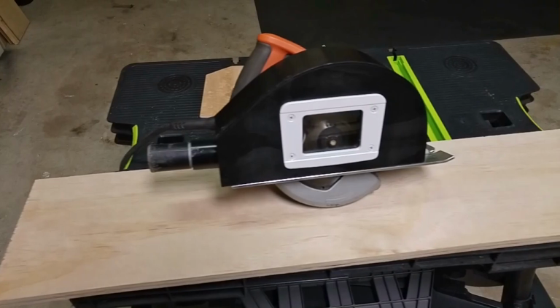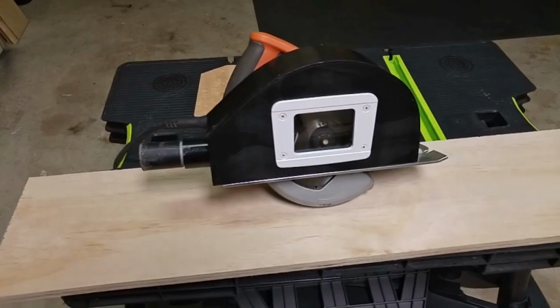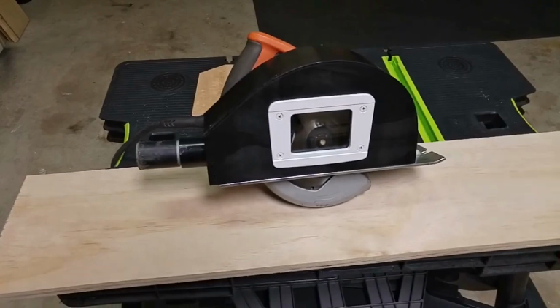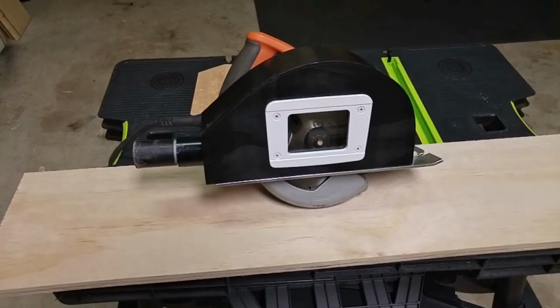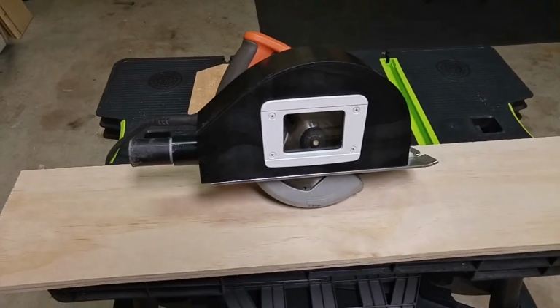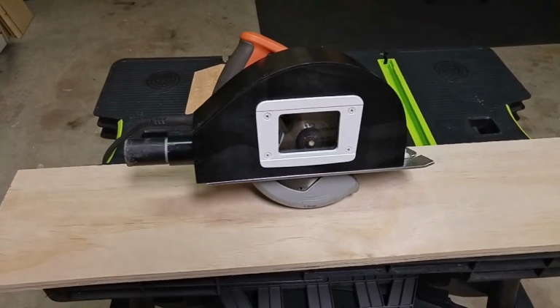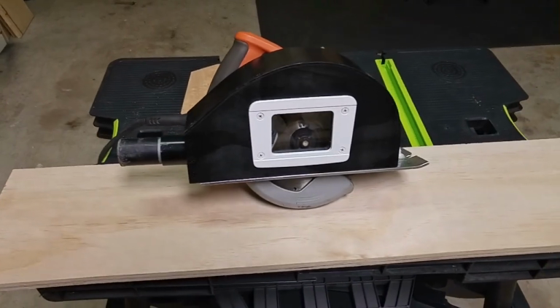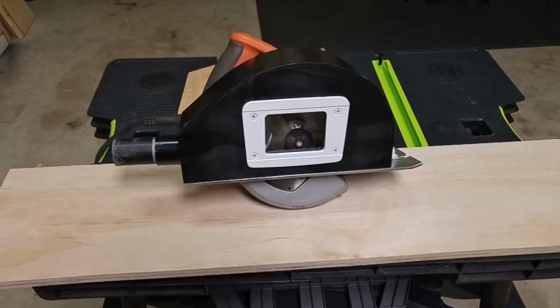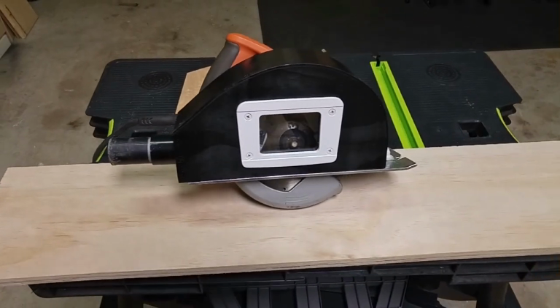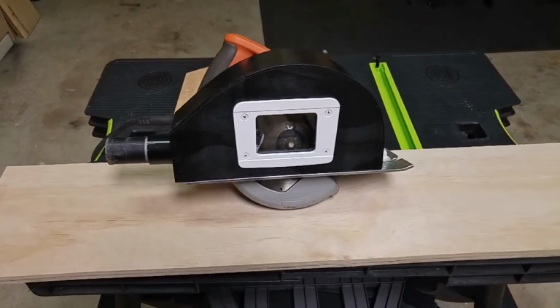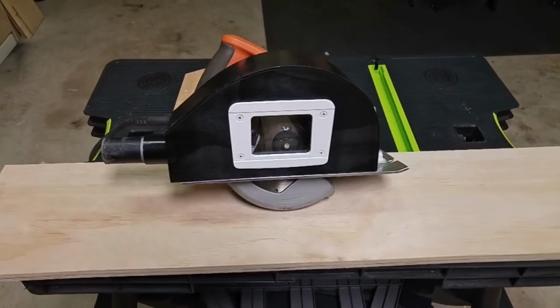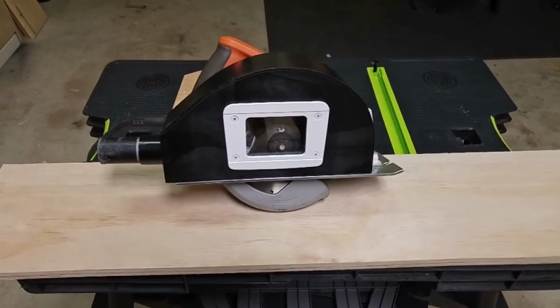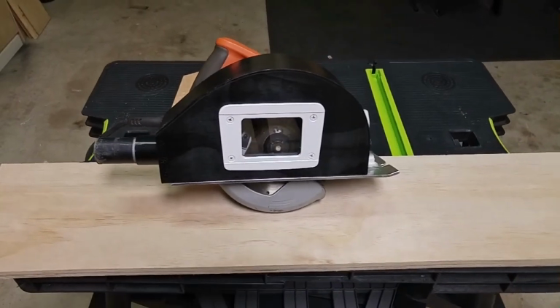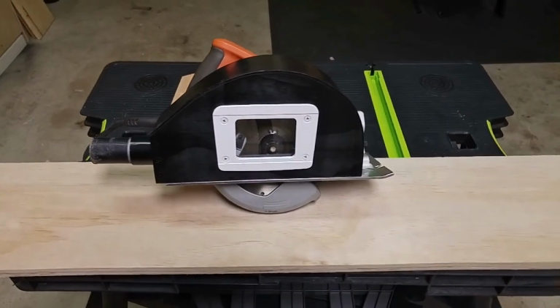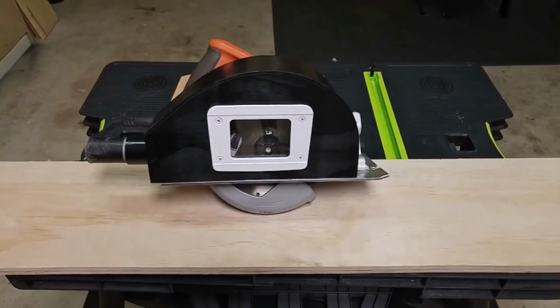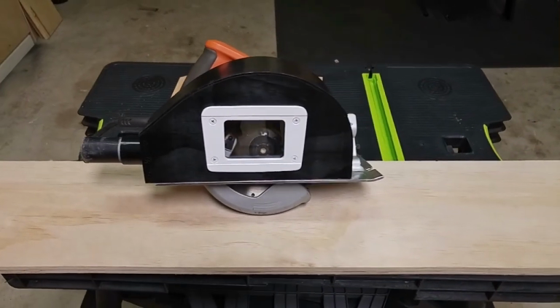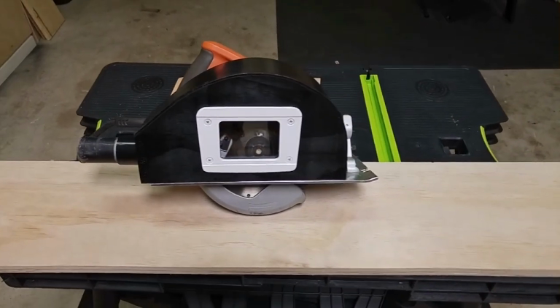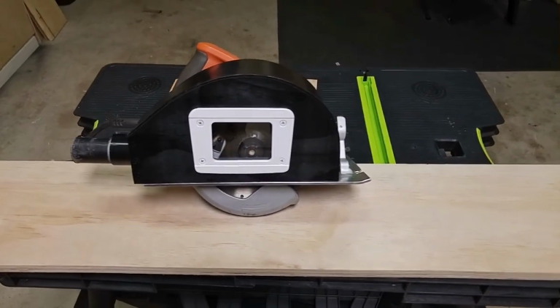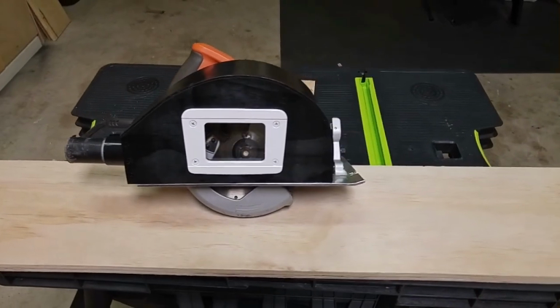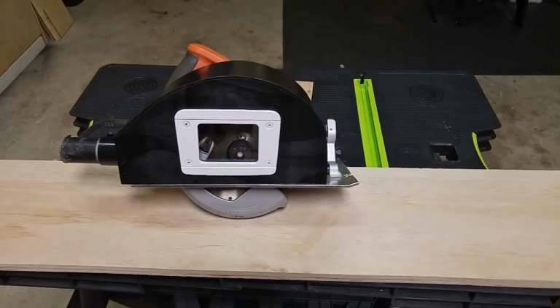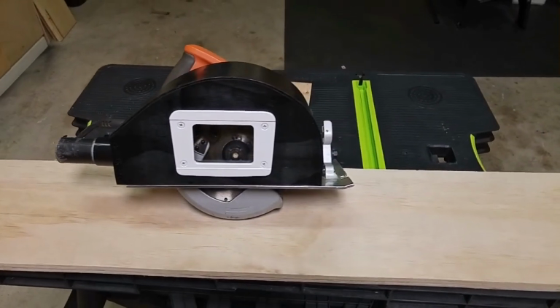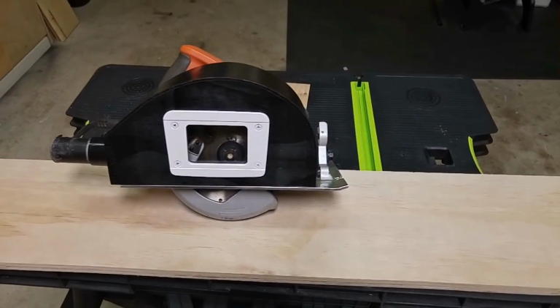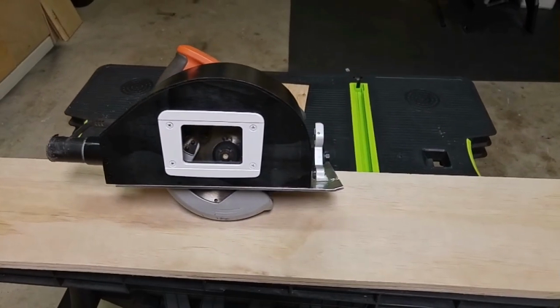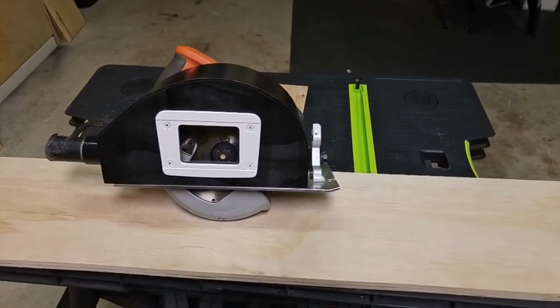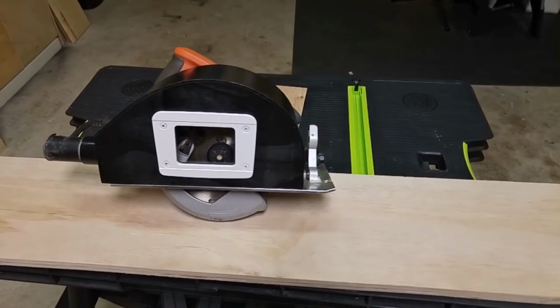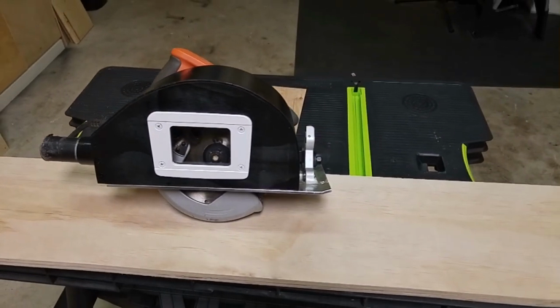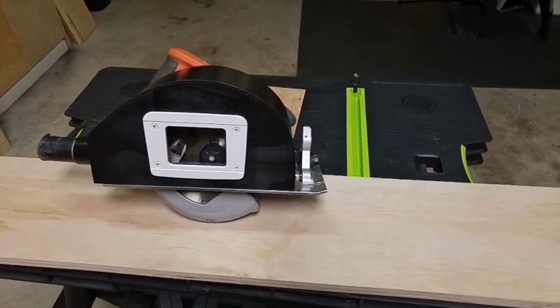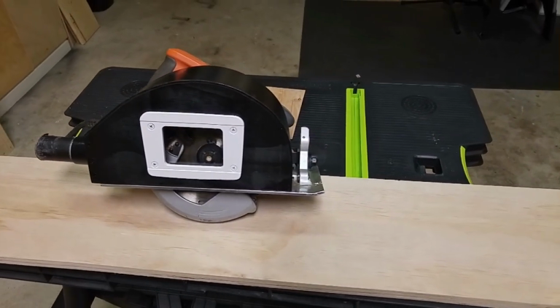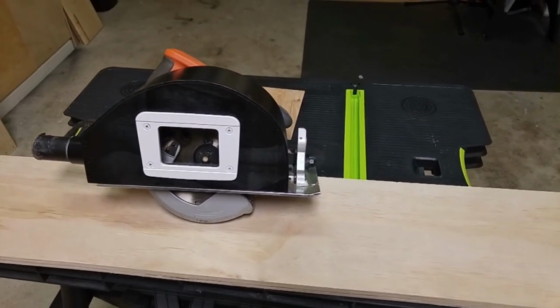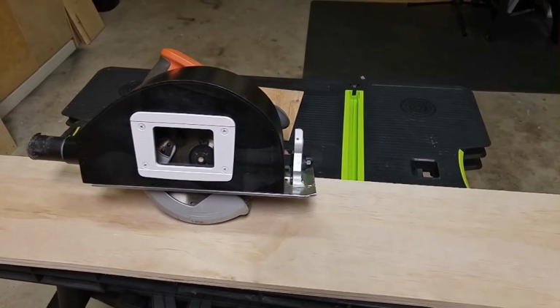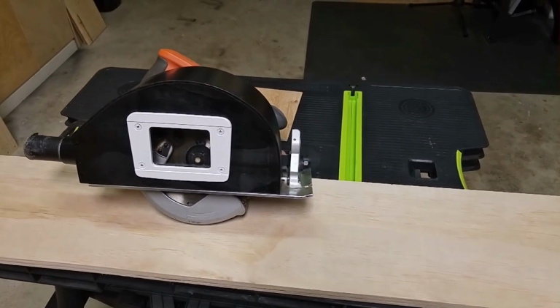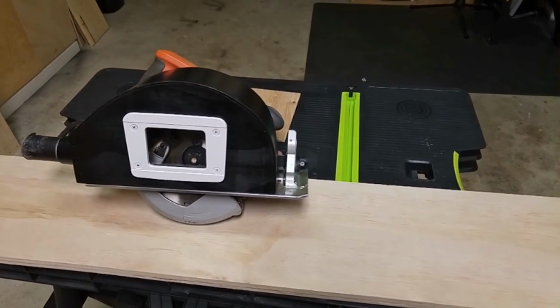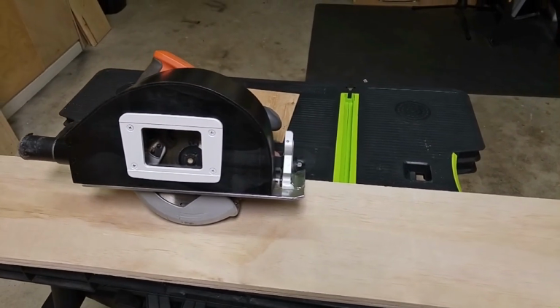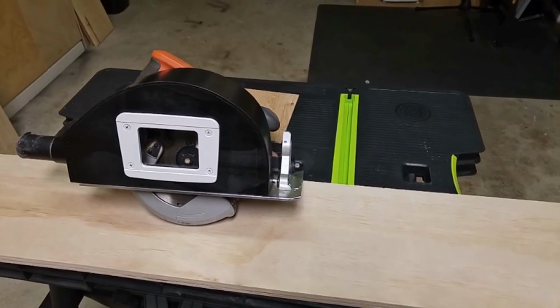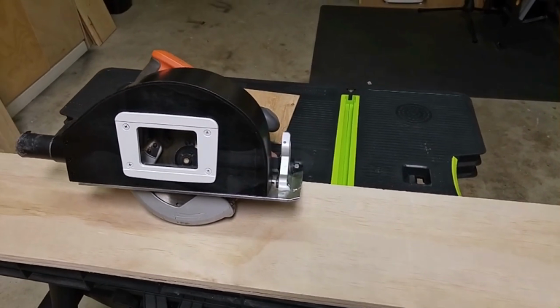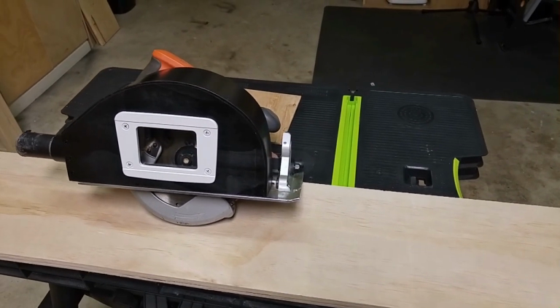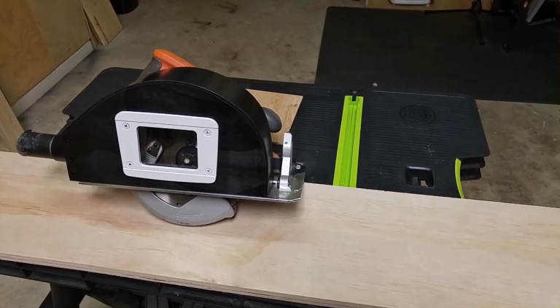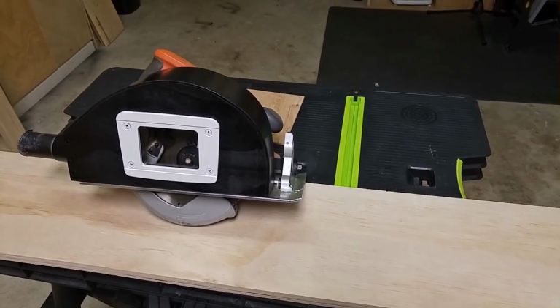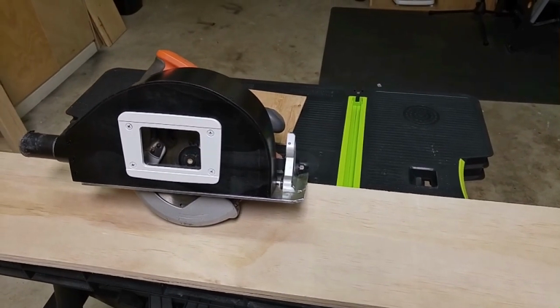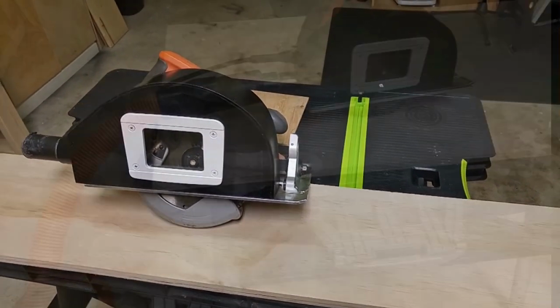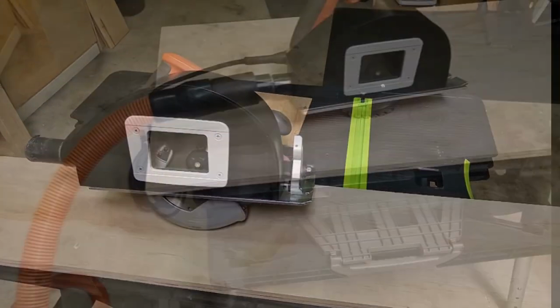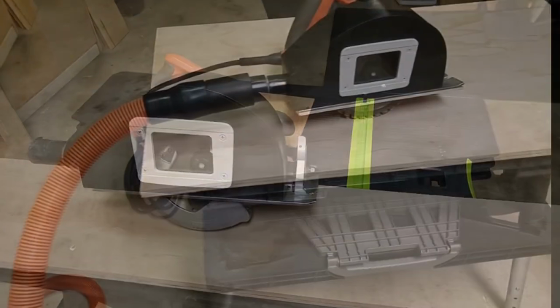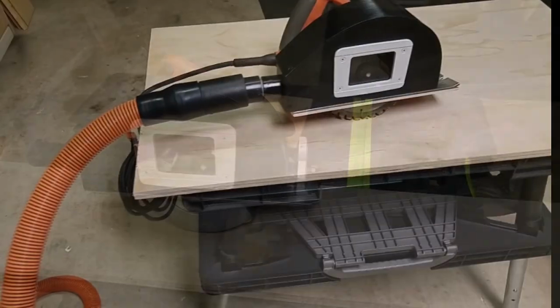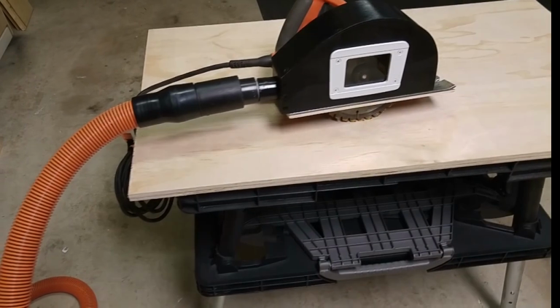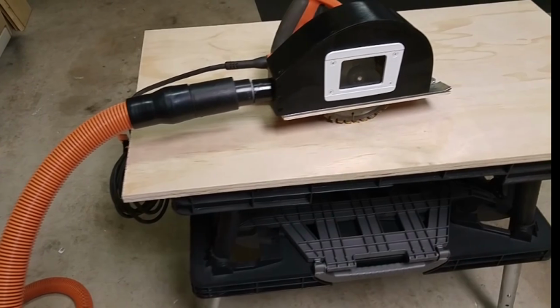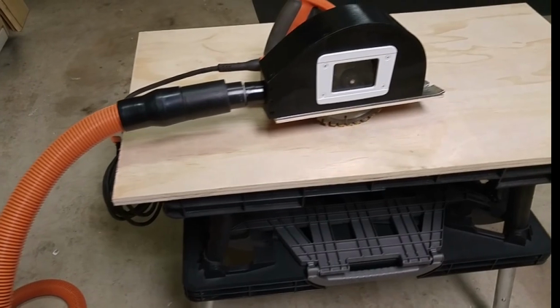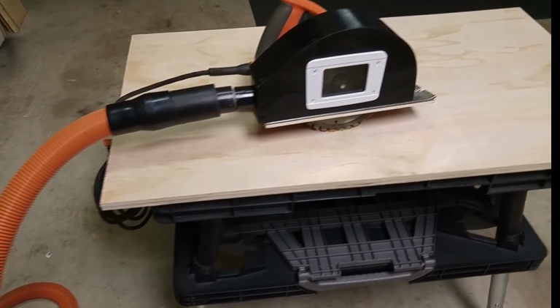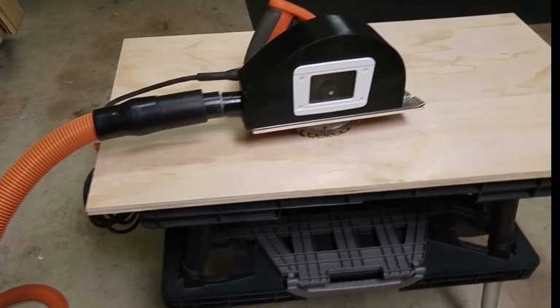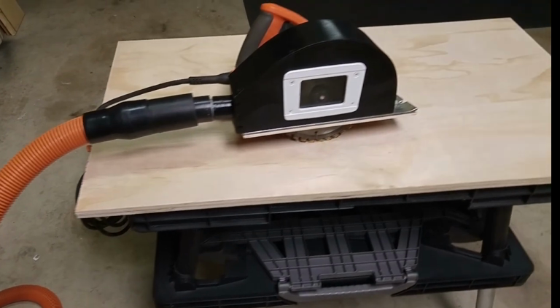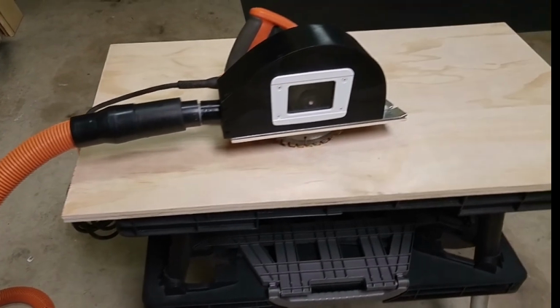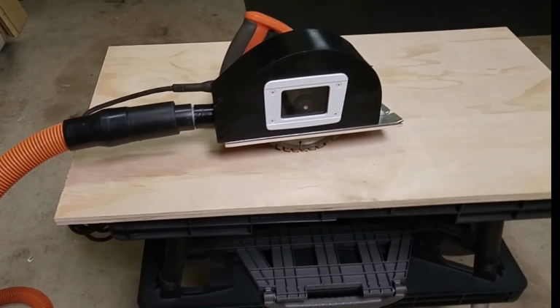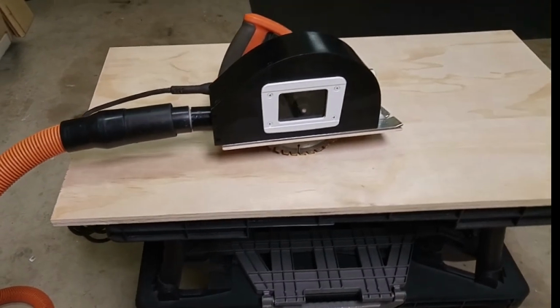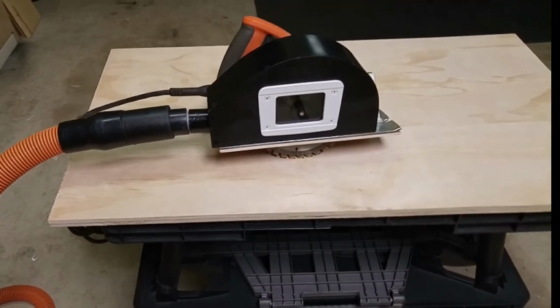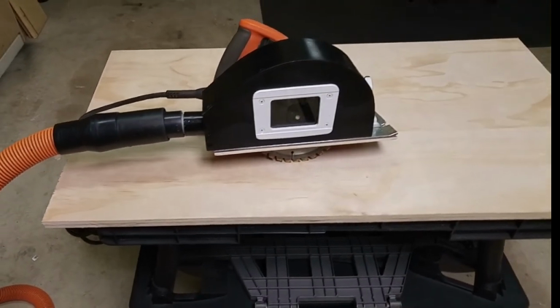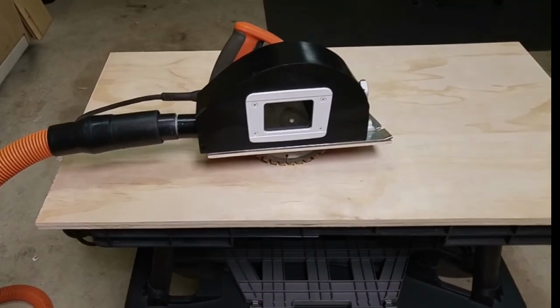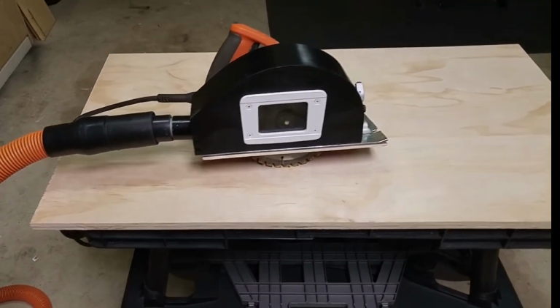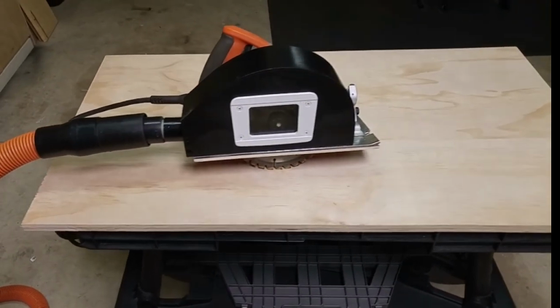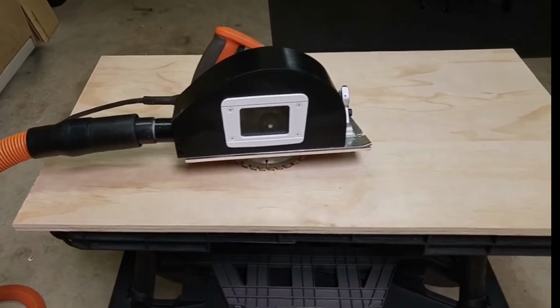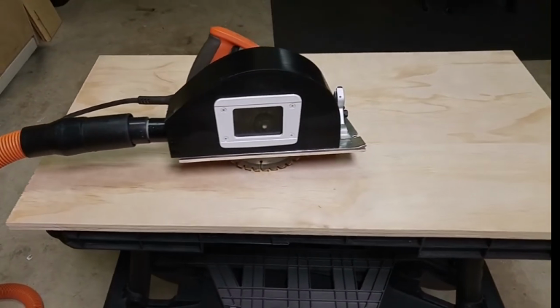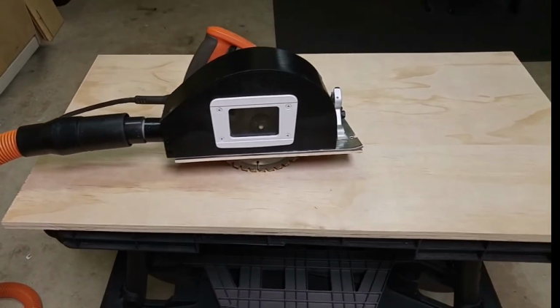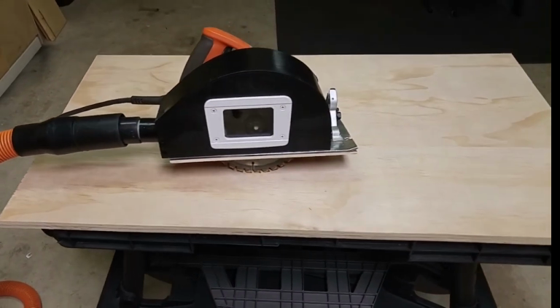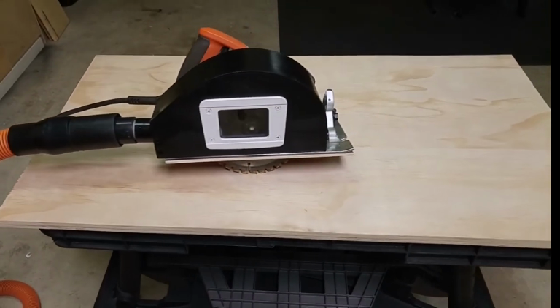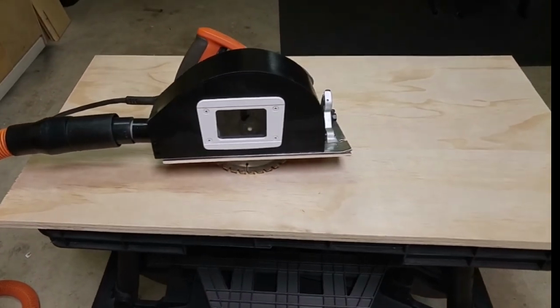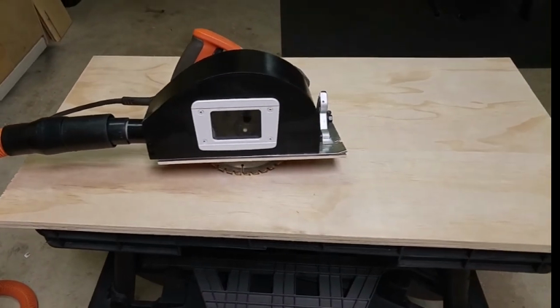In this video, I will be making a circular saw attachment for dust collecting. This setup is great for indoor usage — it's a good way to keep that dust under control.